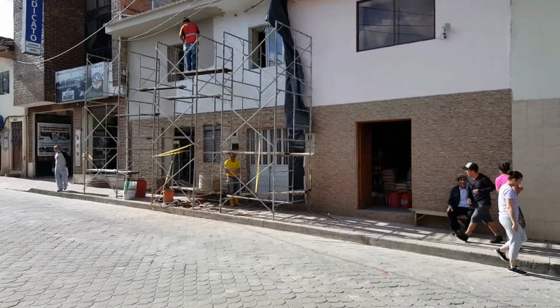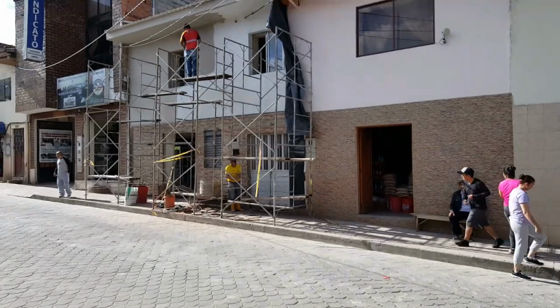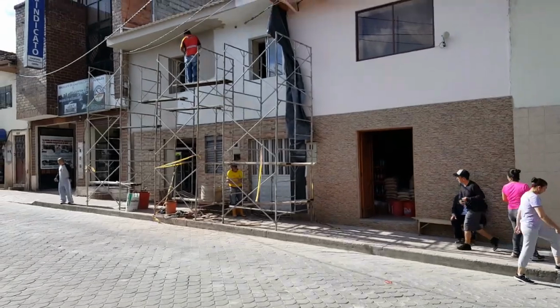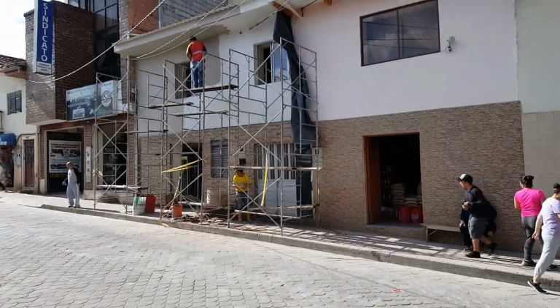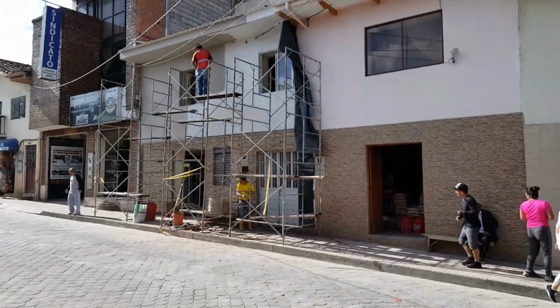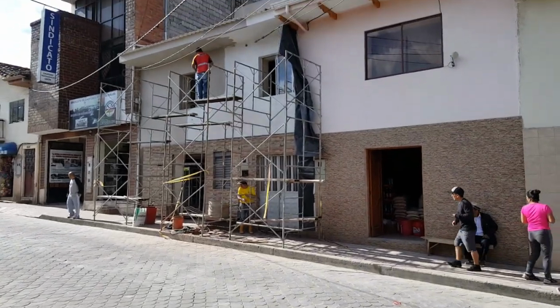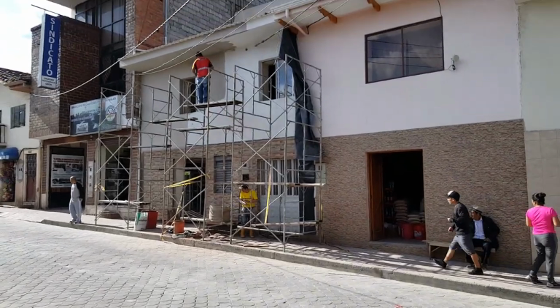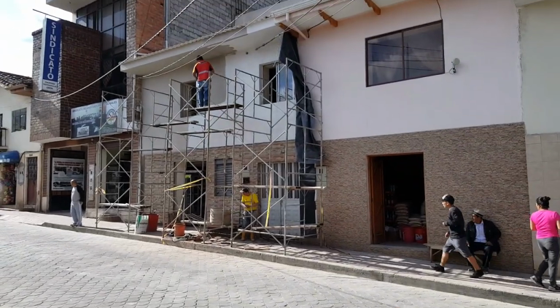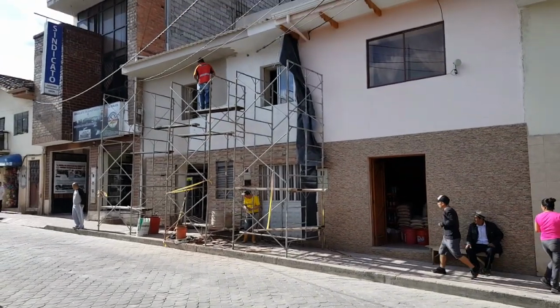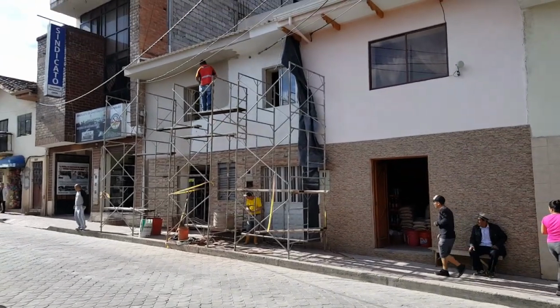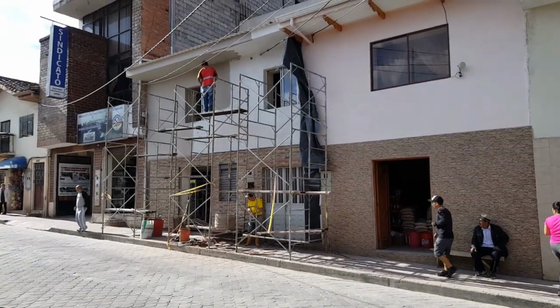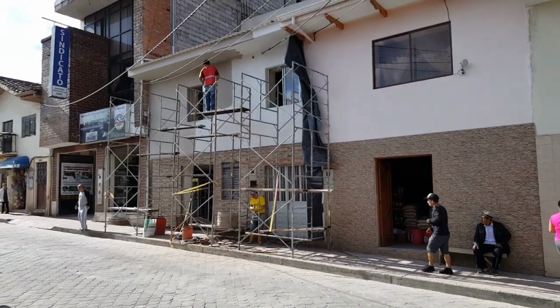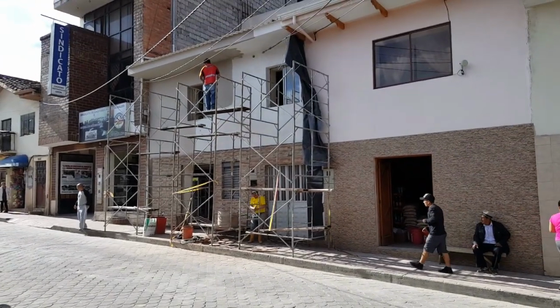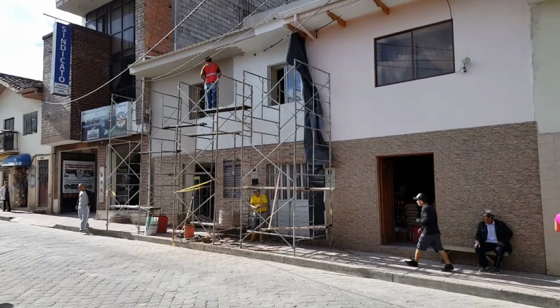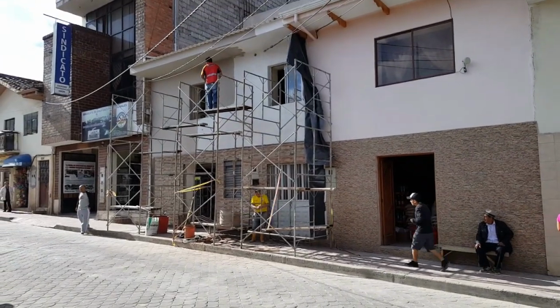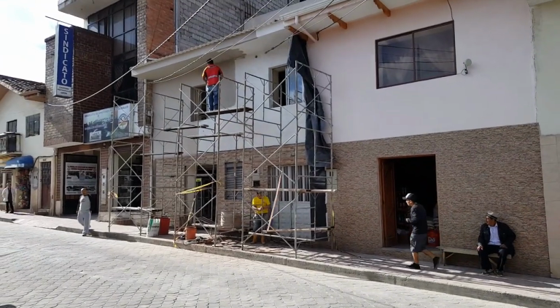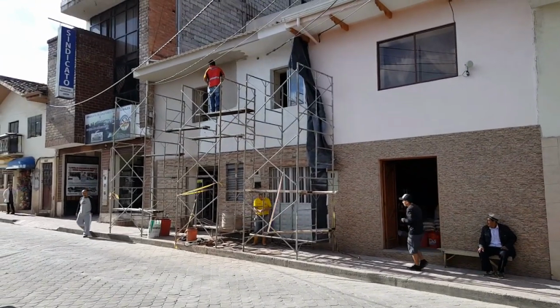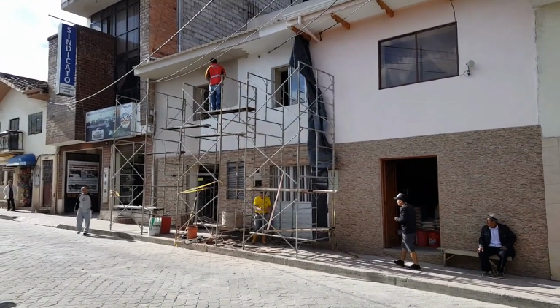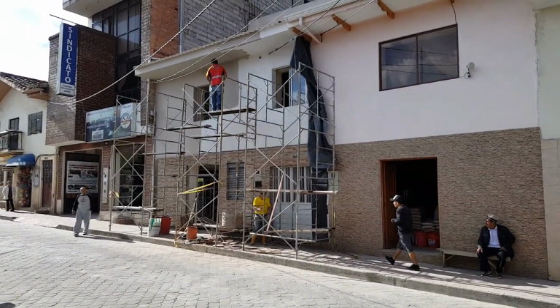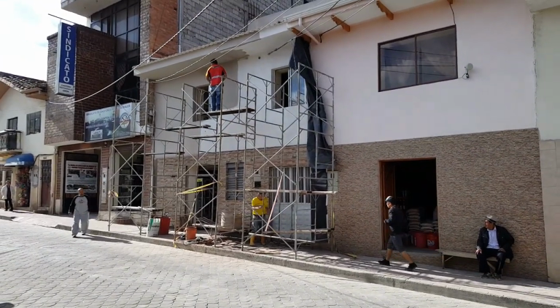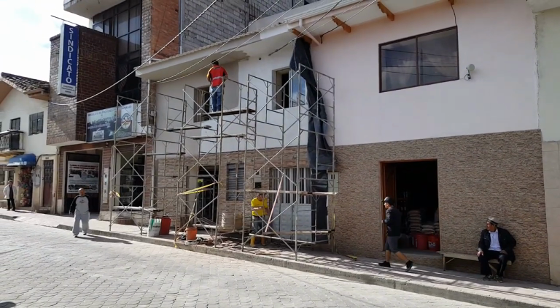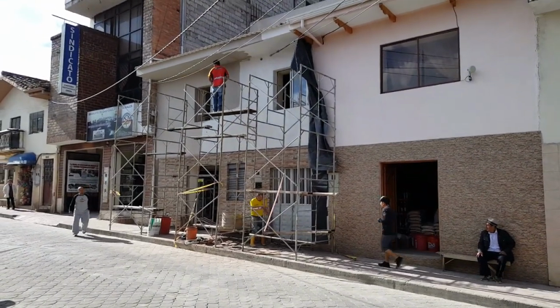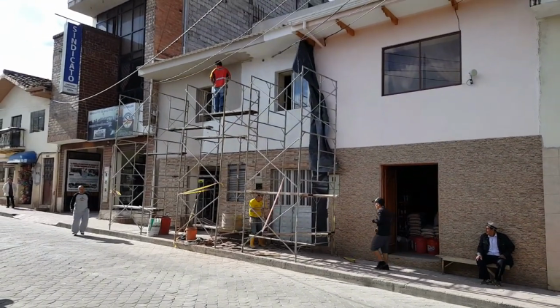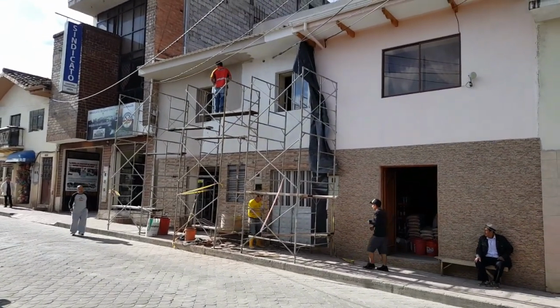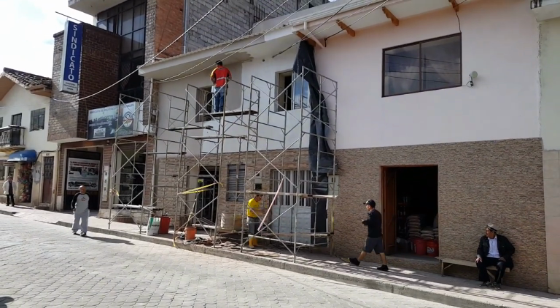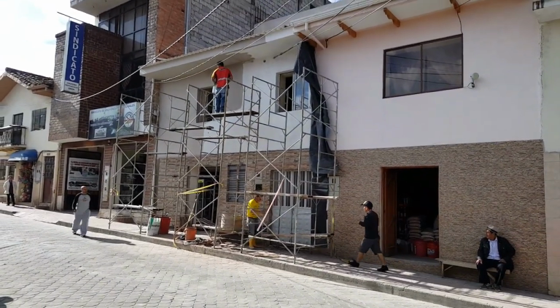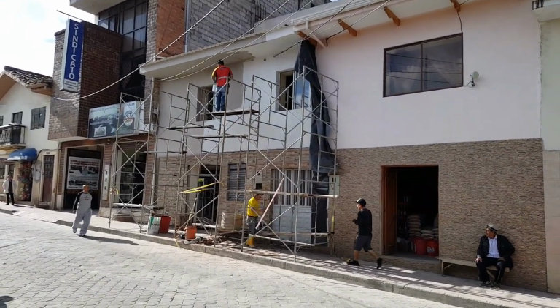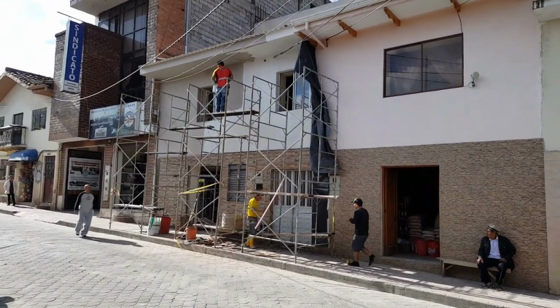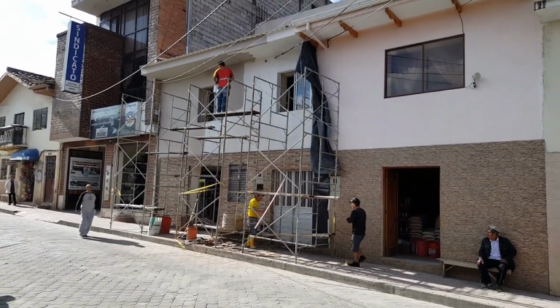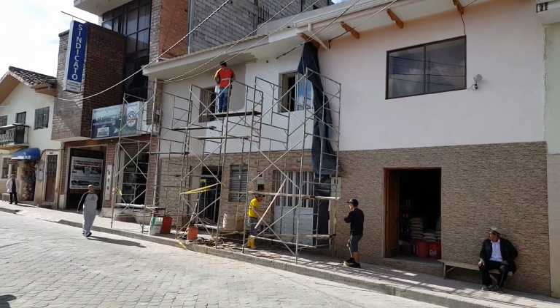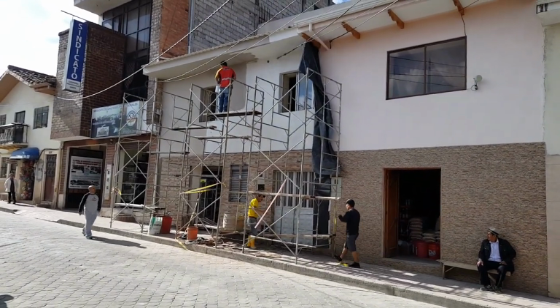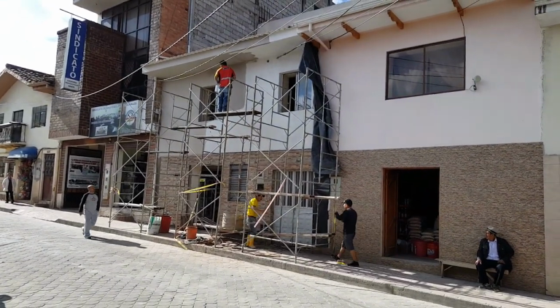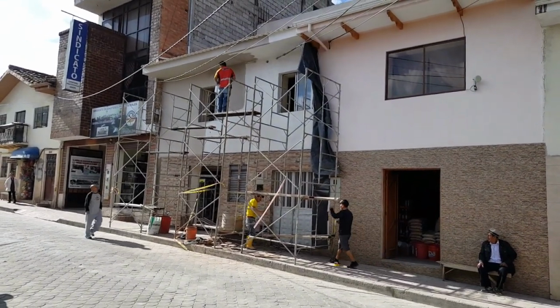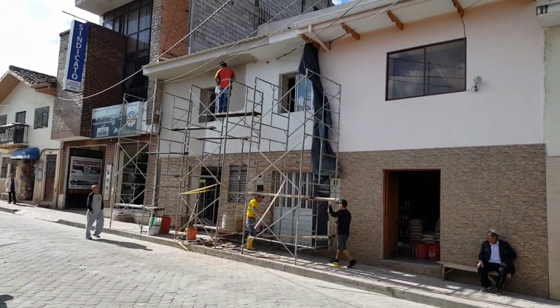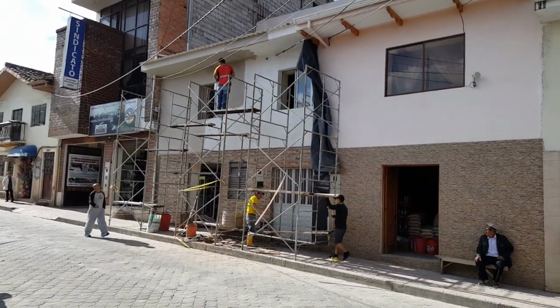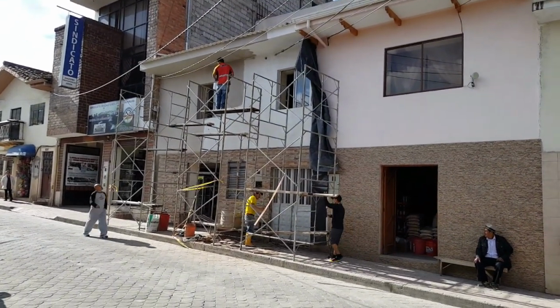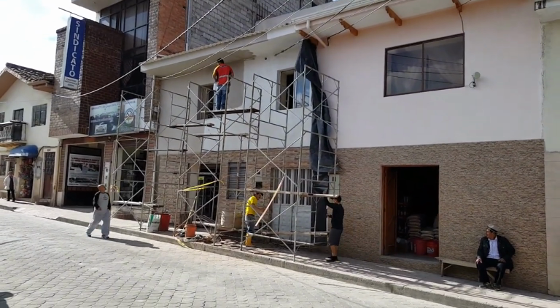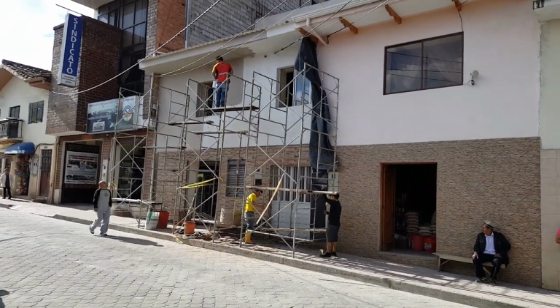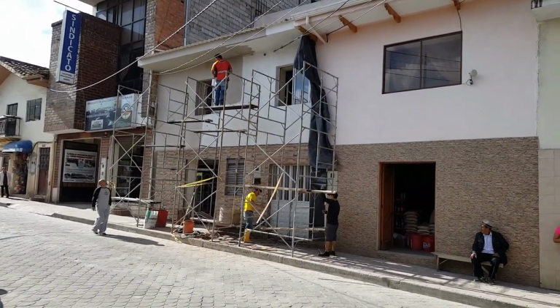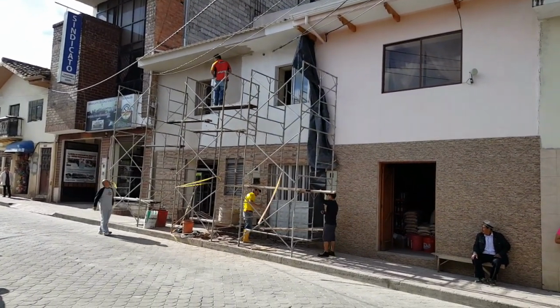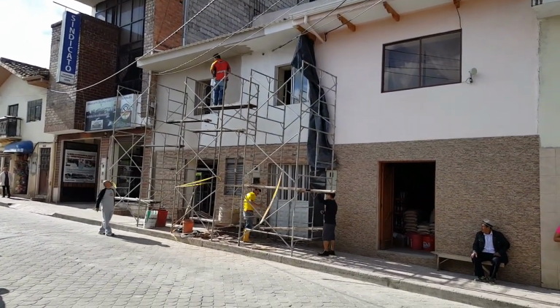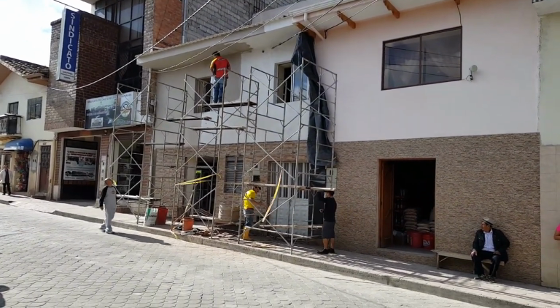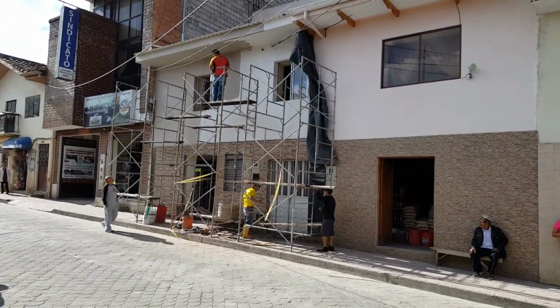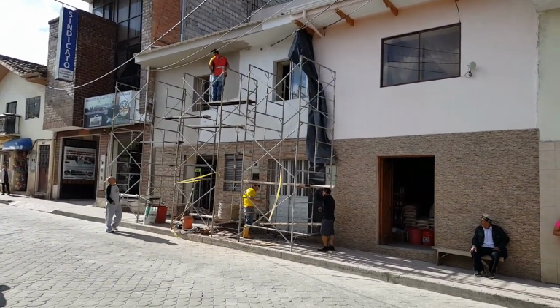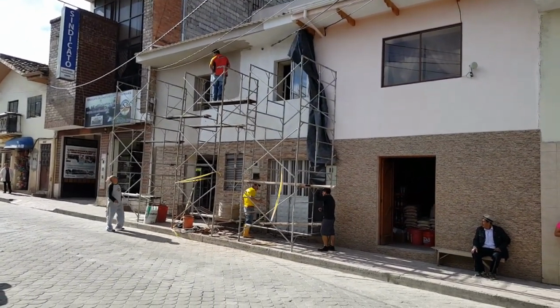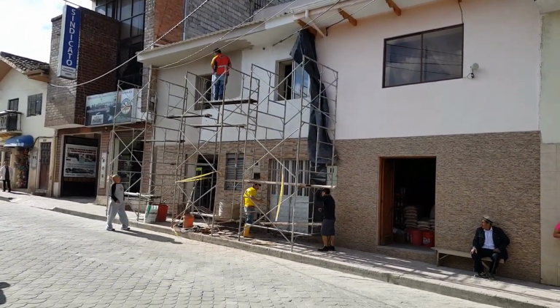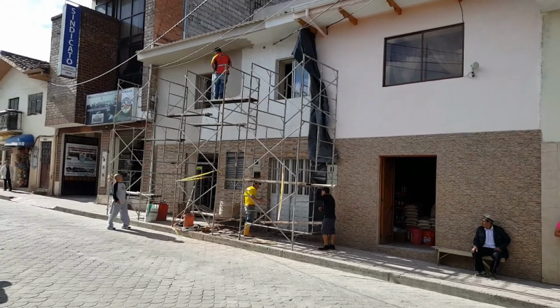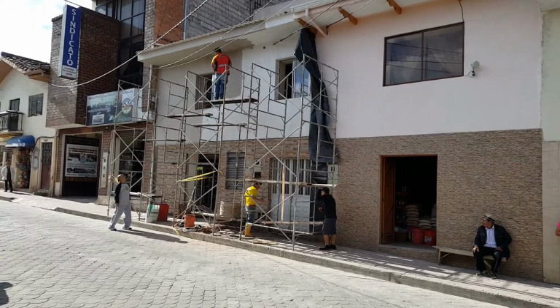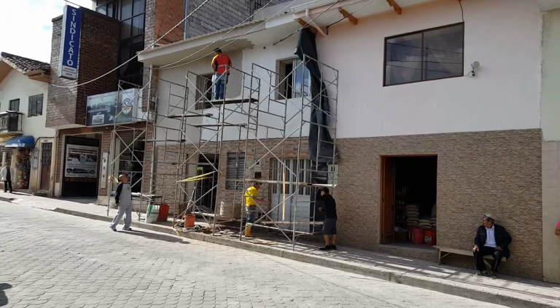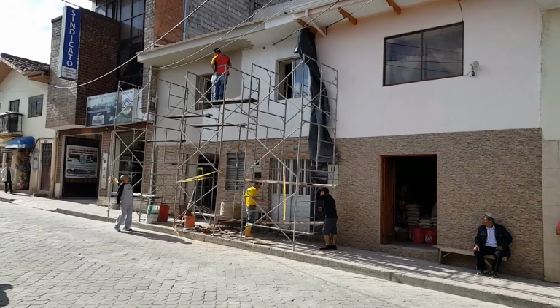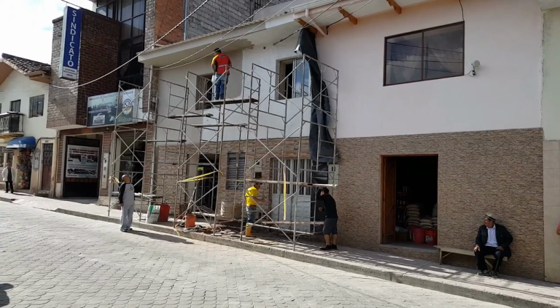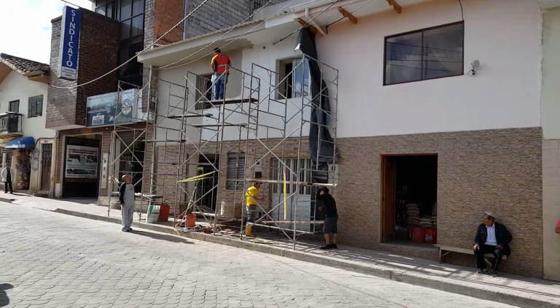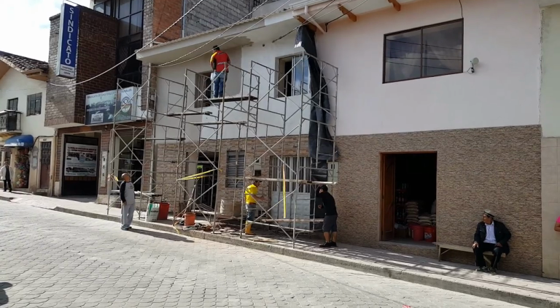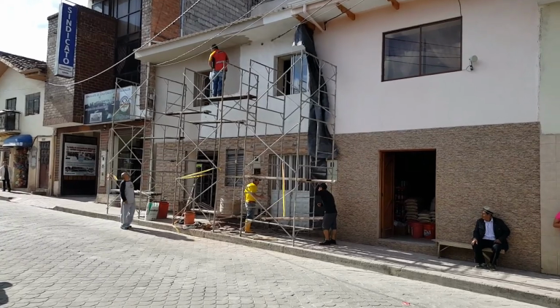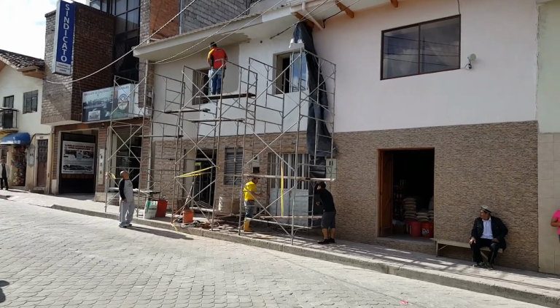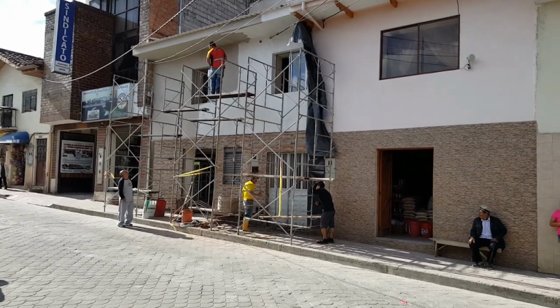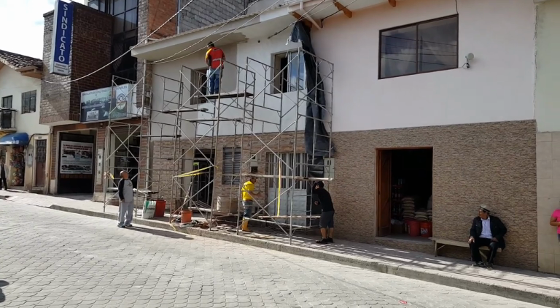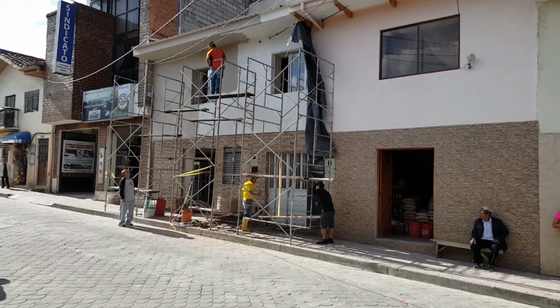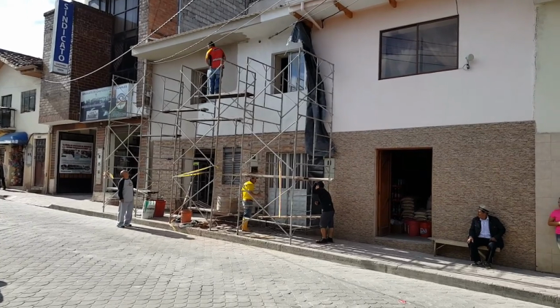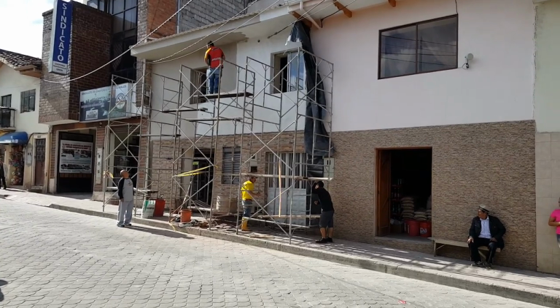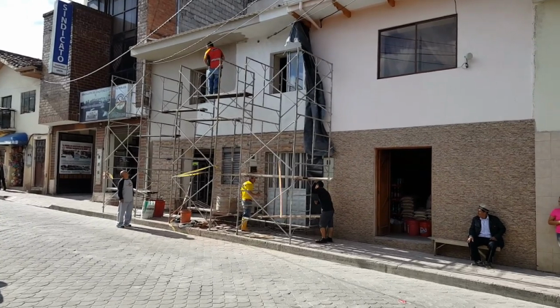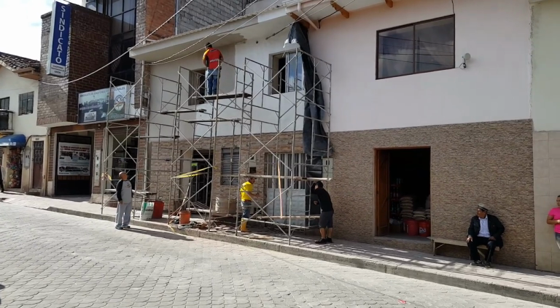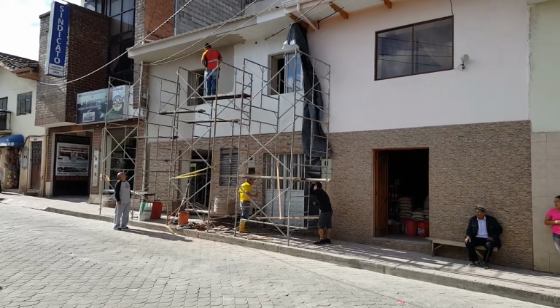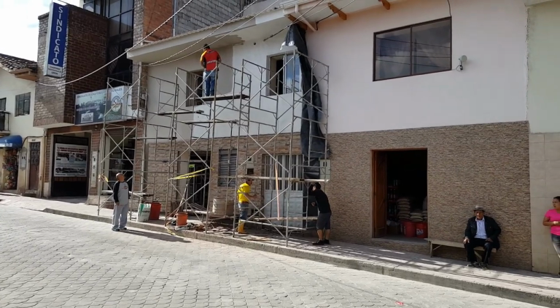Remember that ugly mud wall? The adobe? That was just a couple days ago.